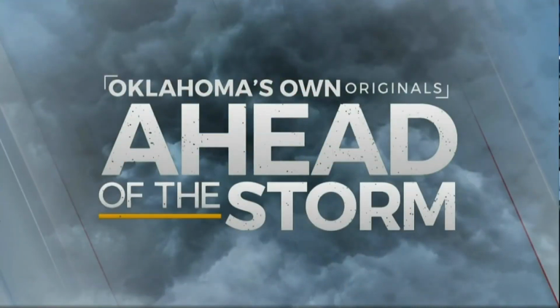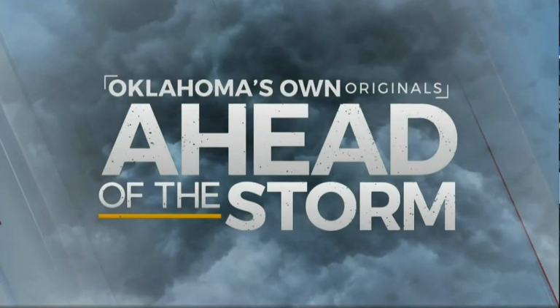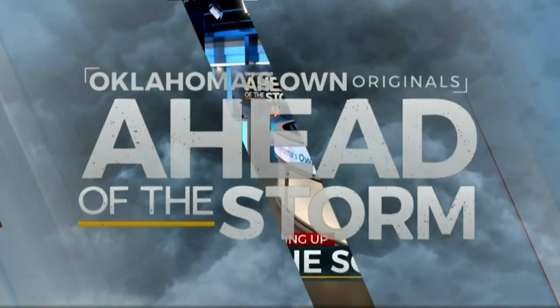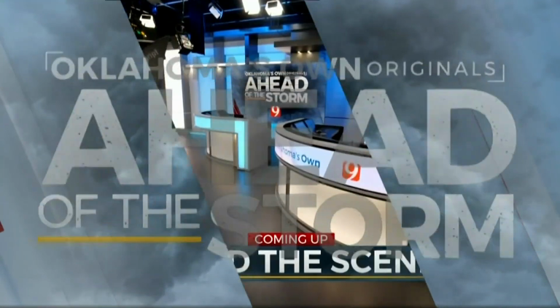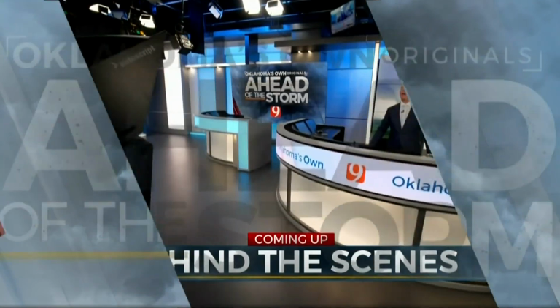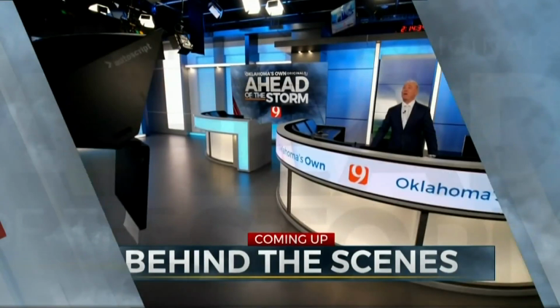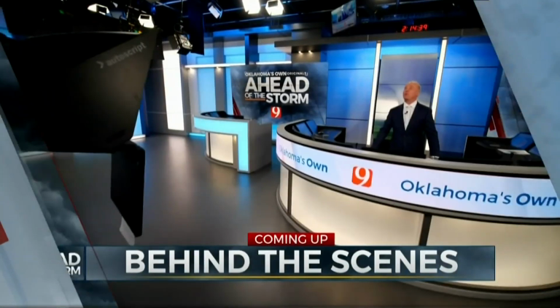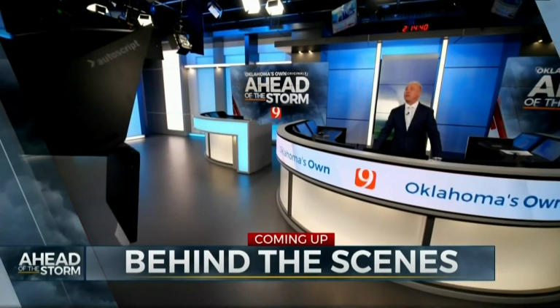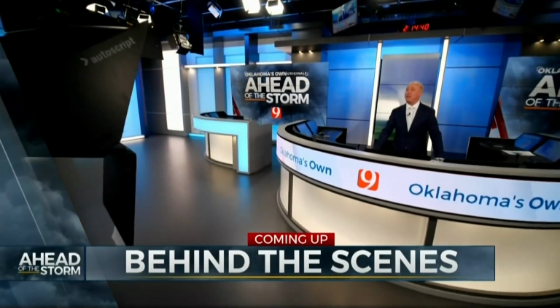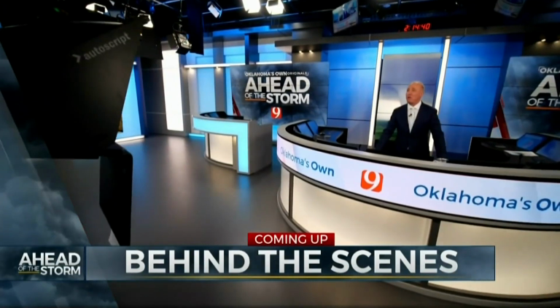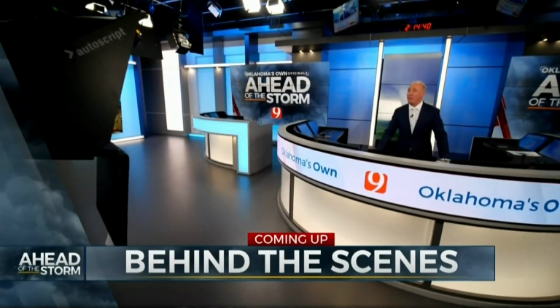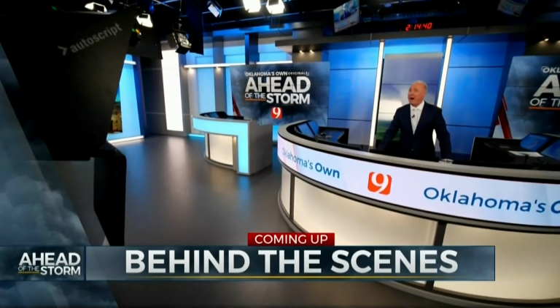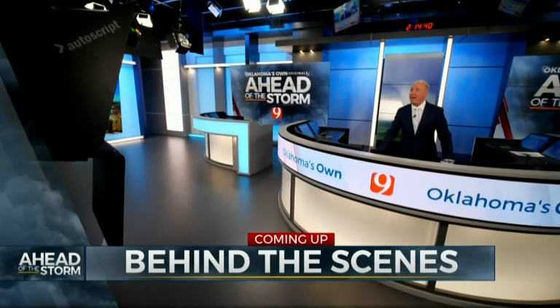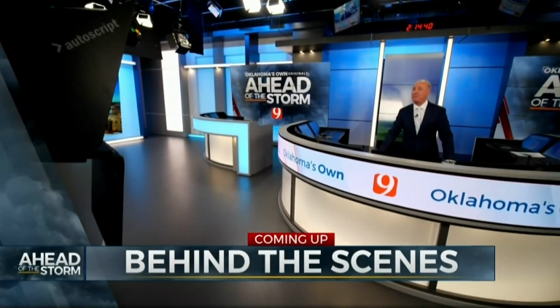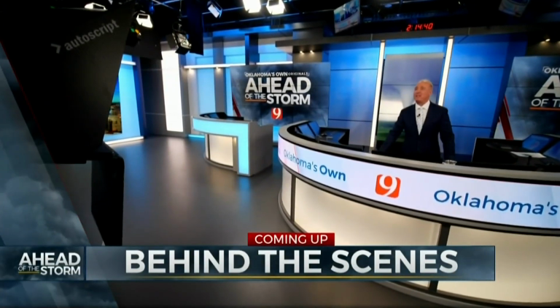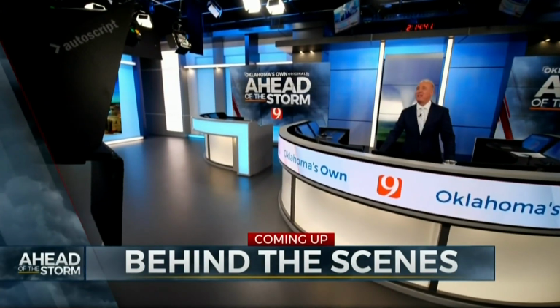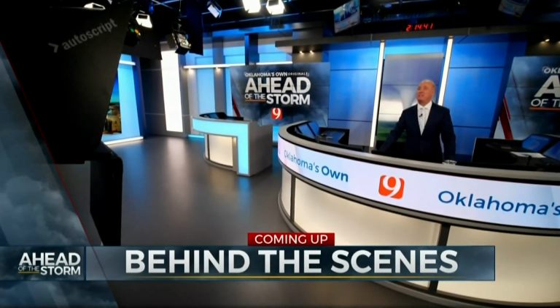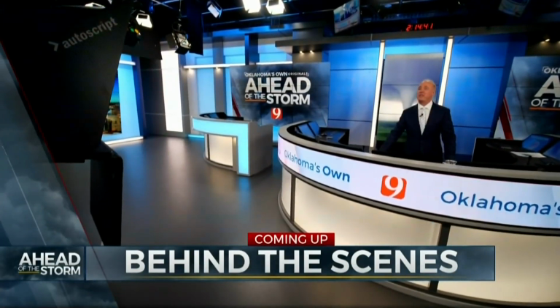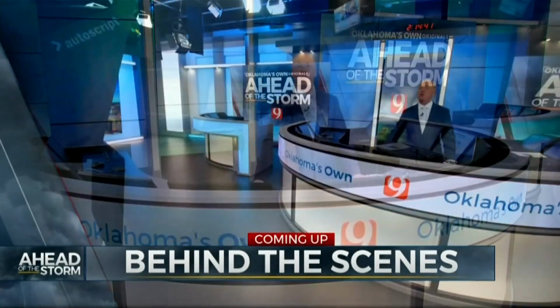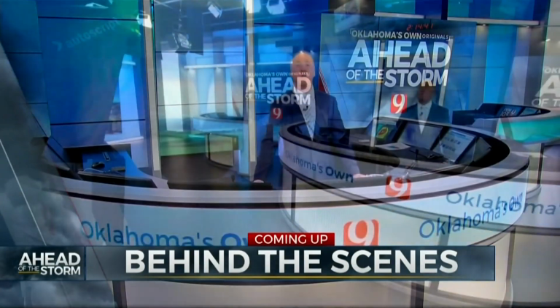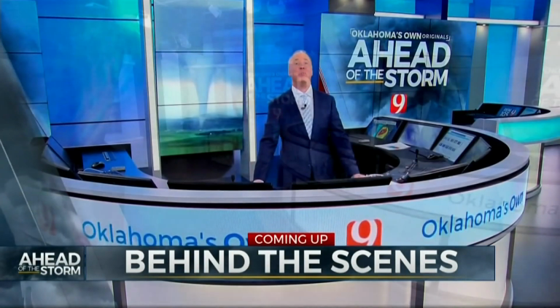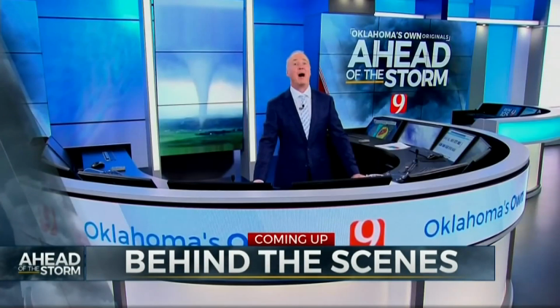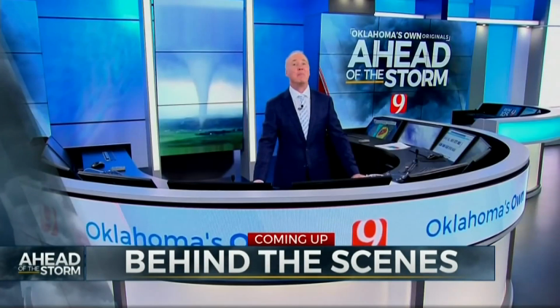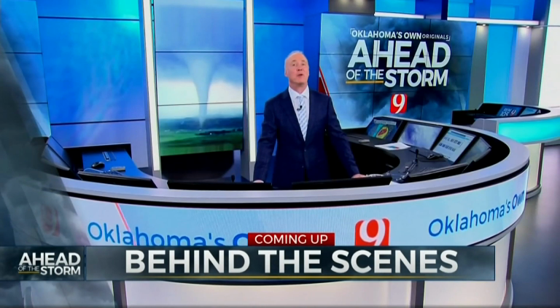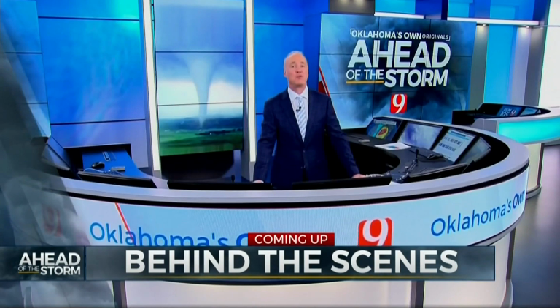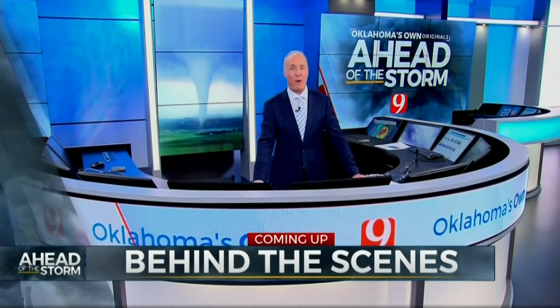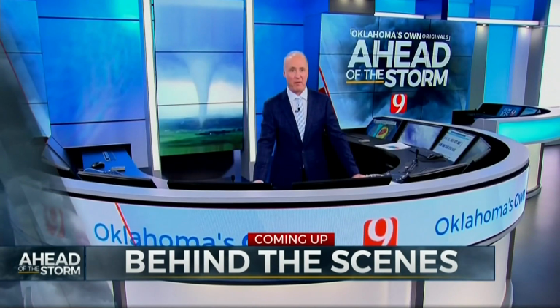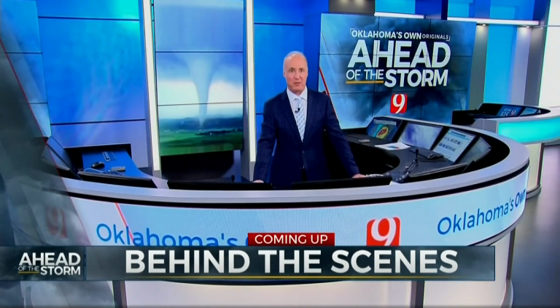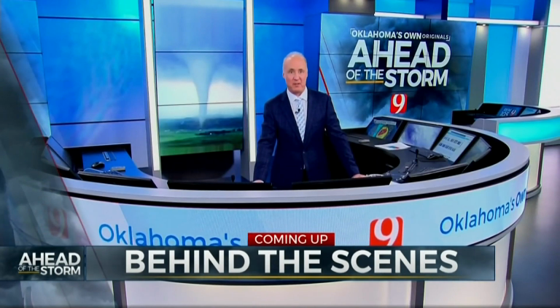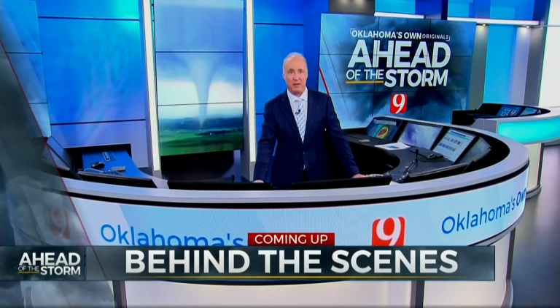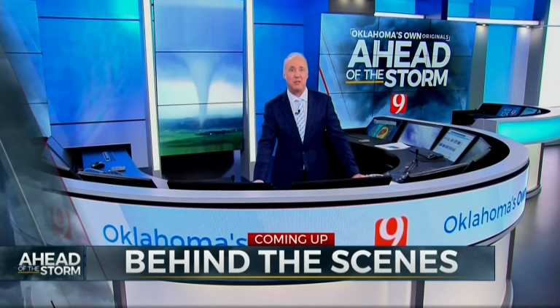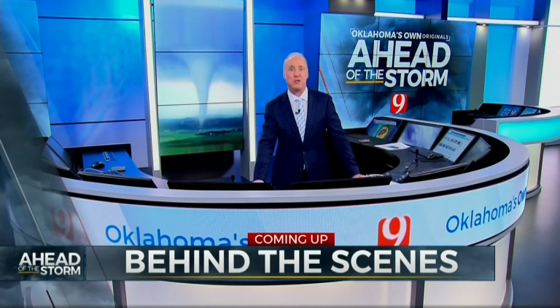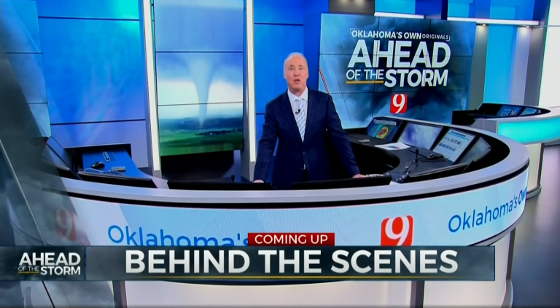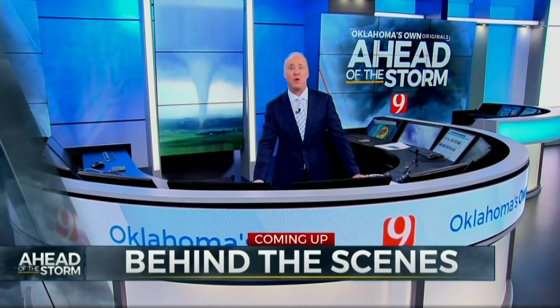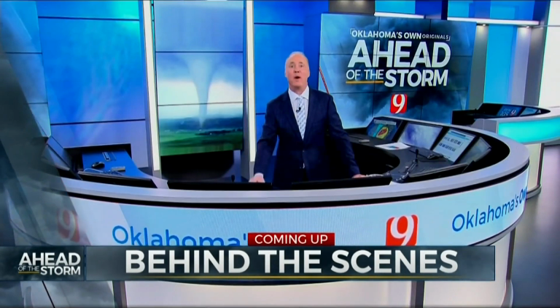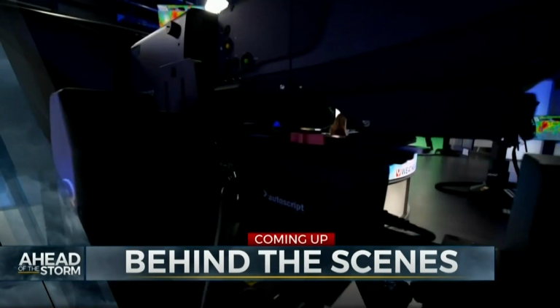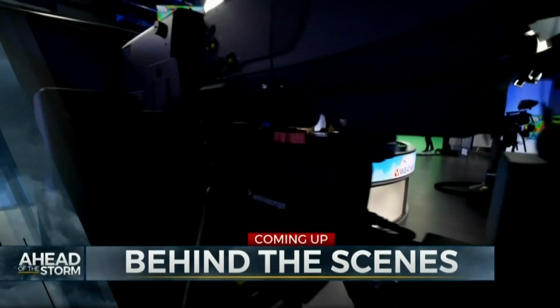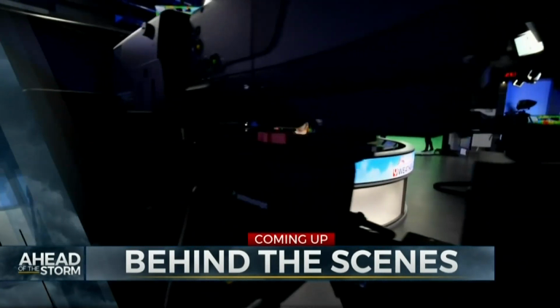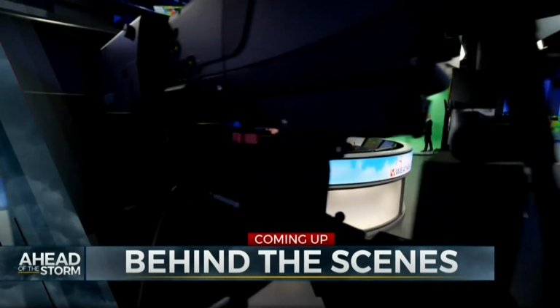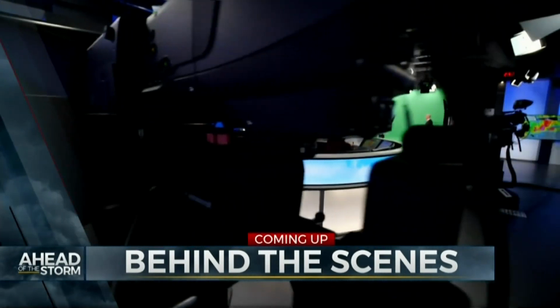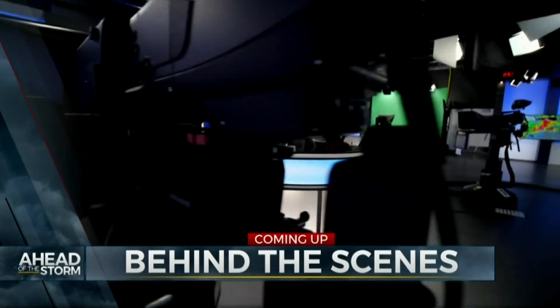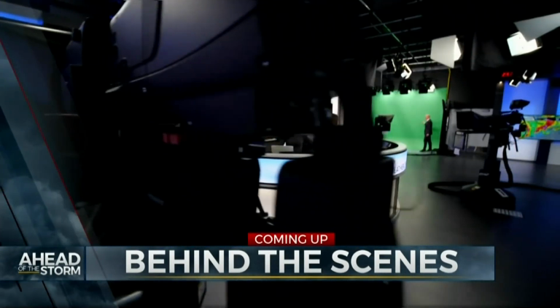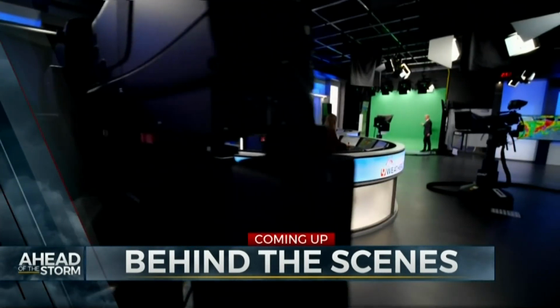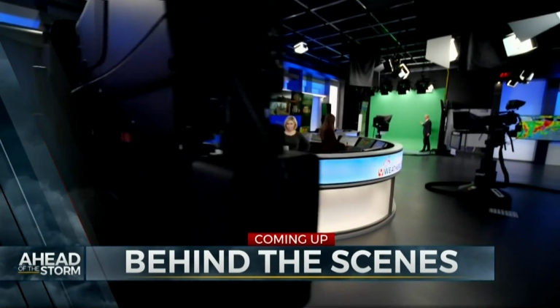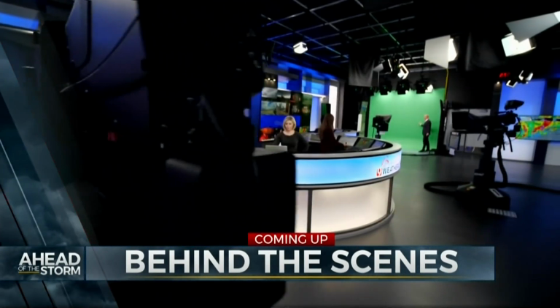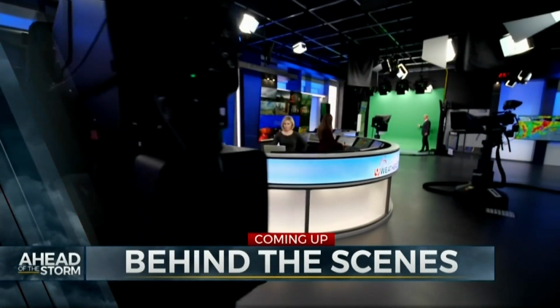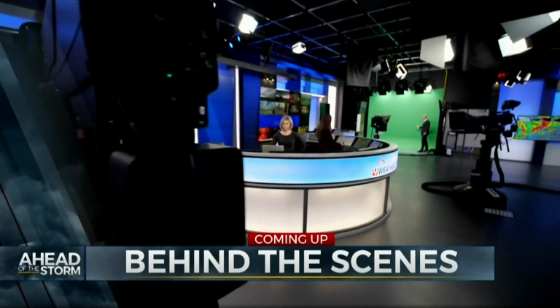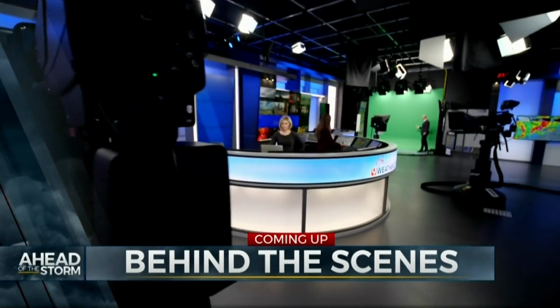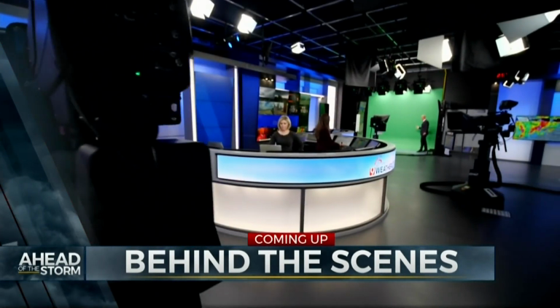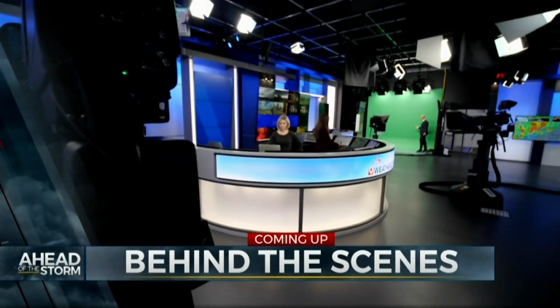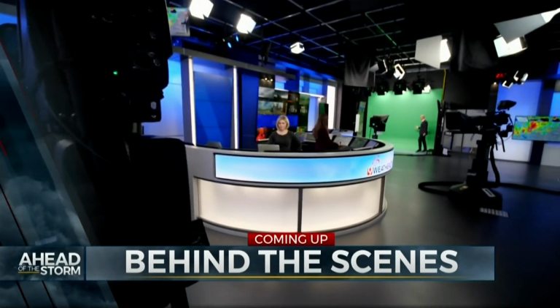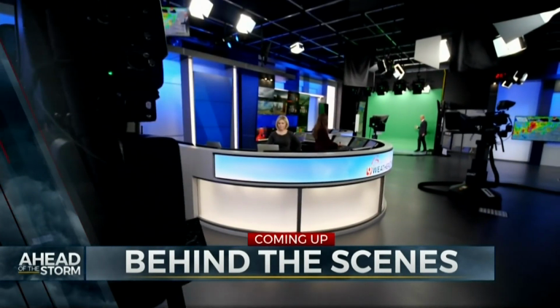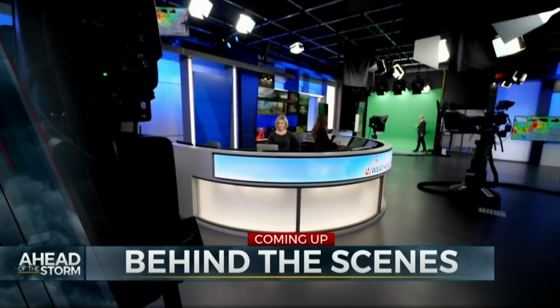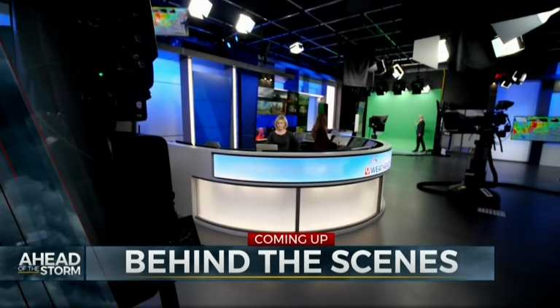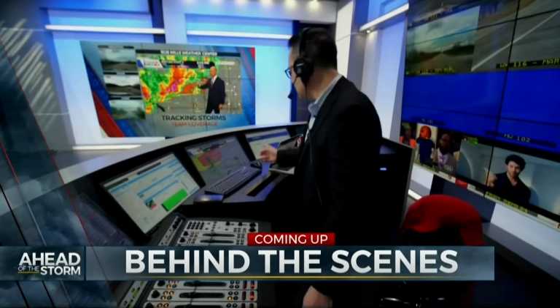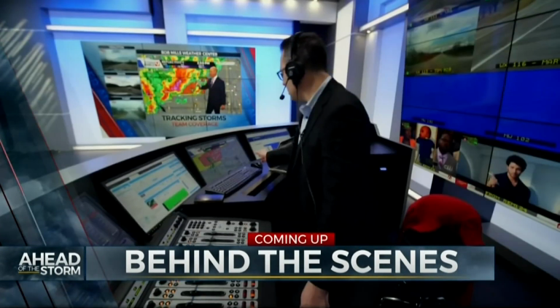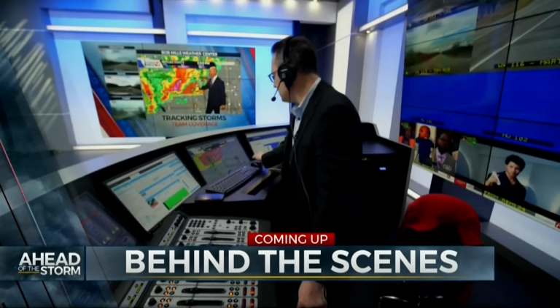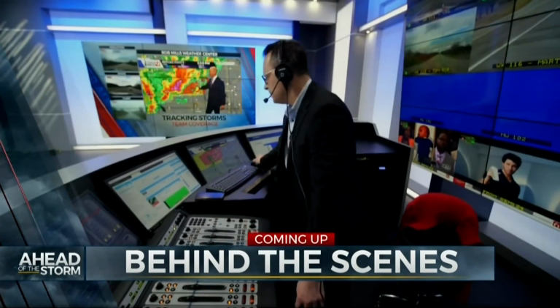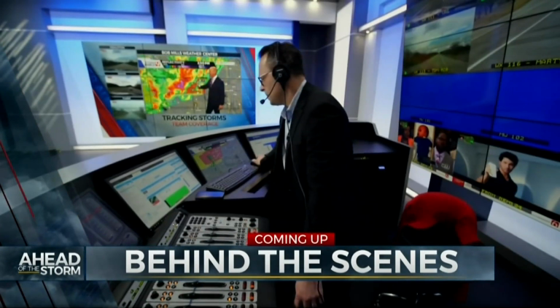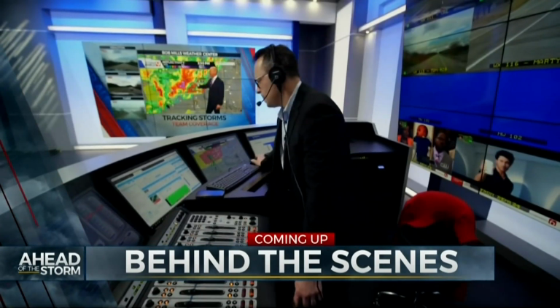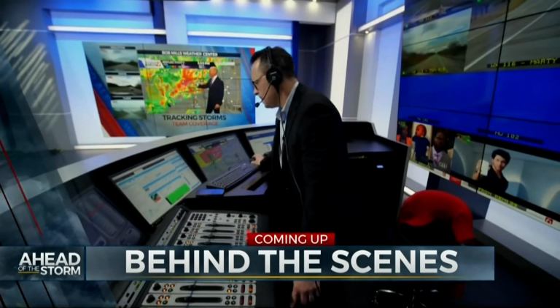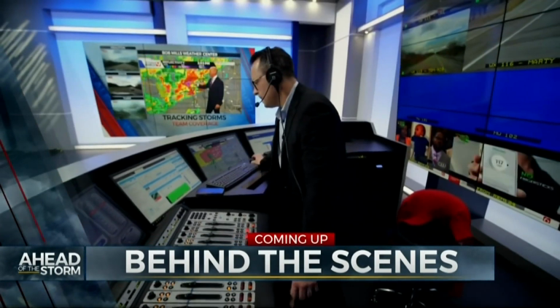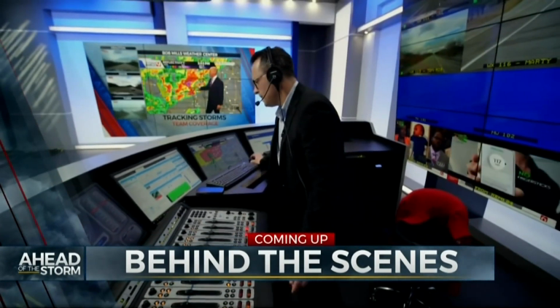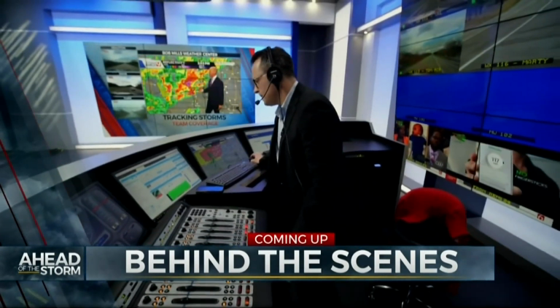Still ahead, we're taking you behind the scenes in the new Bob Mills Weather Center to show you how the new setup helps us keep you safe during storms.